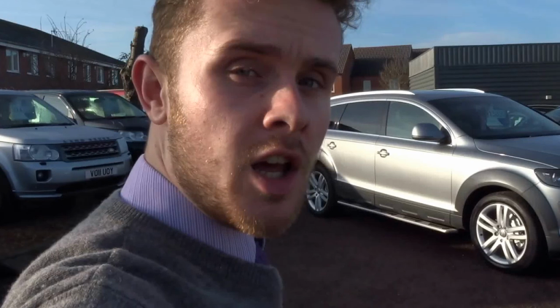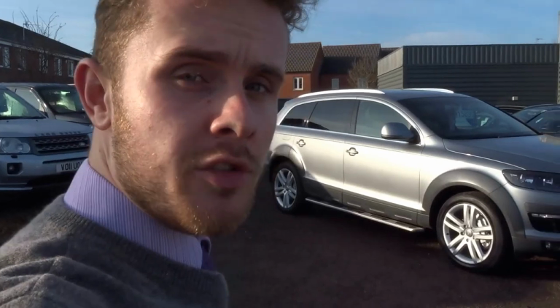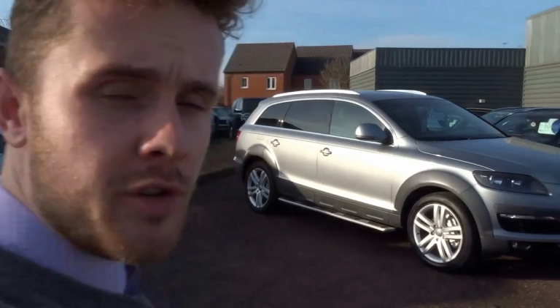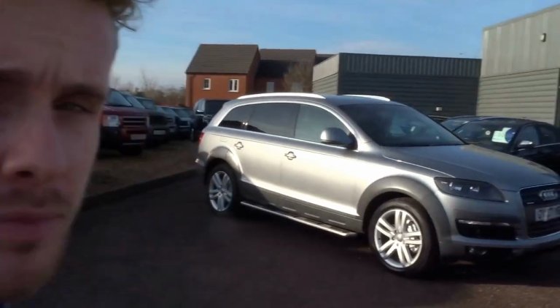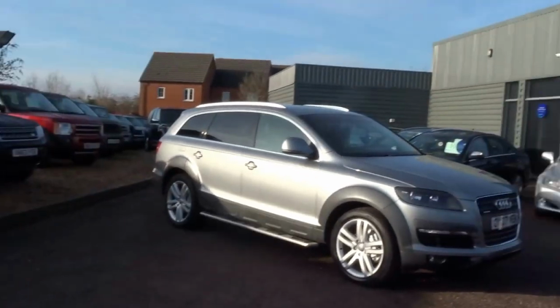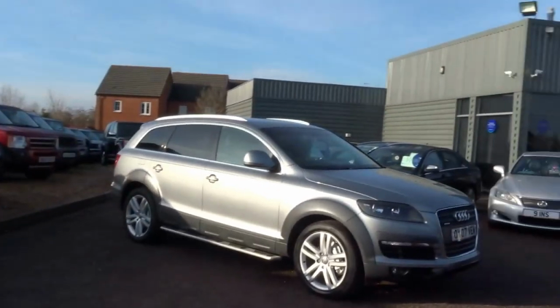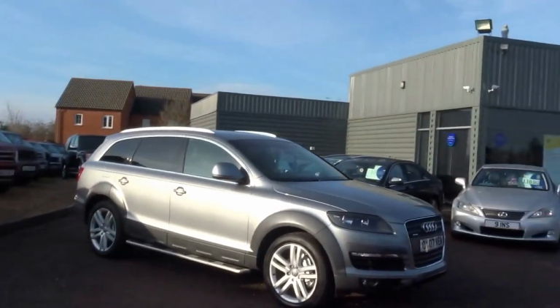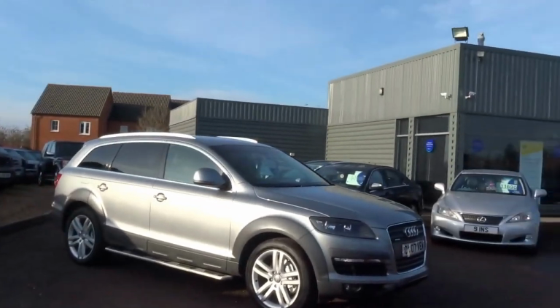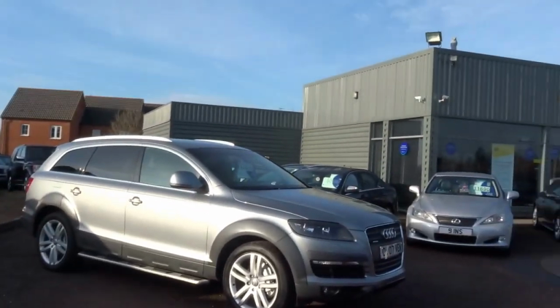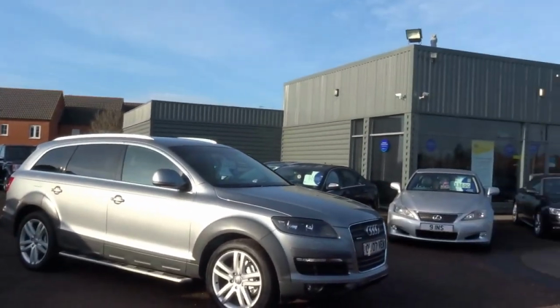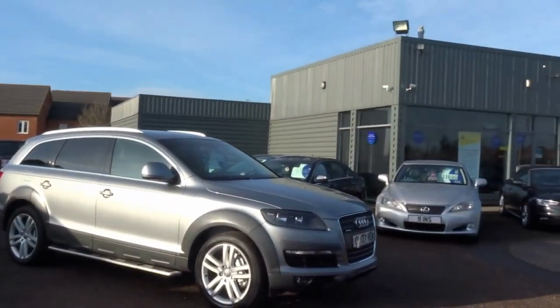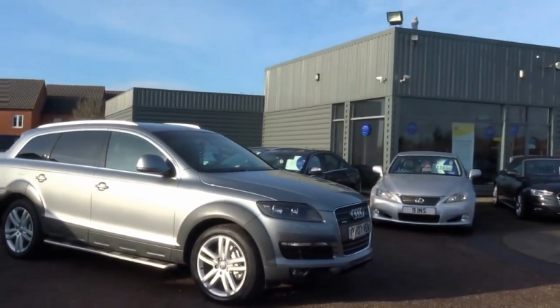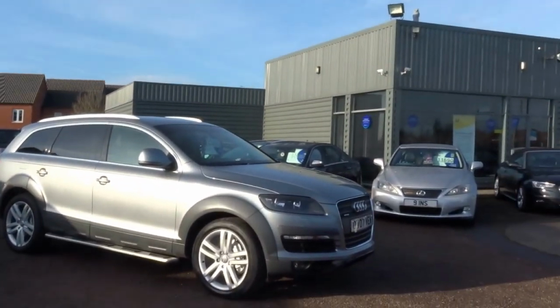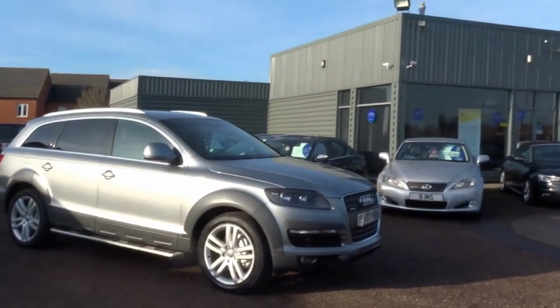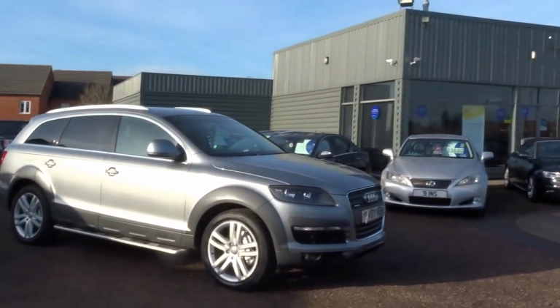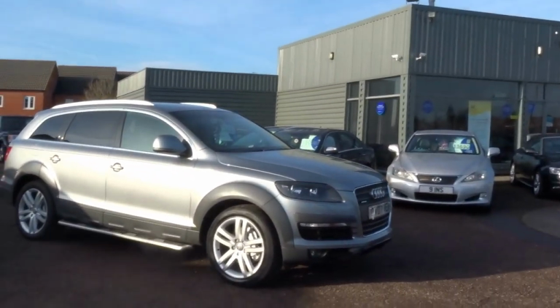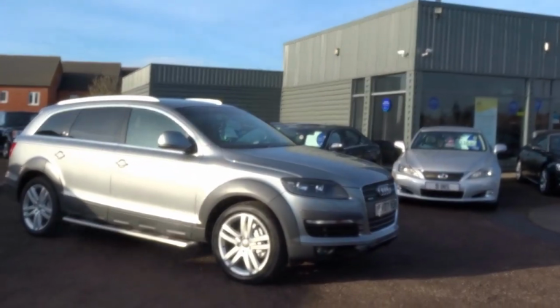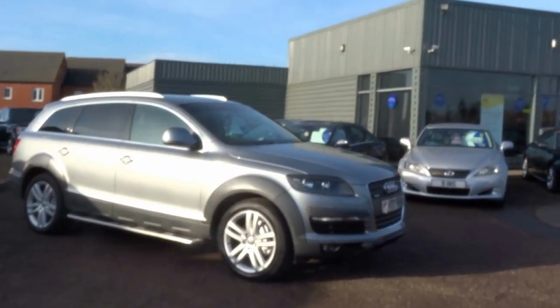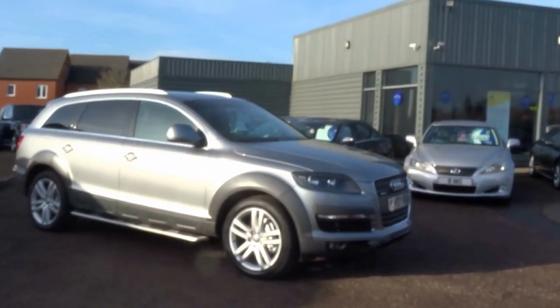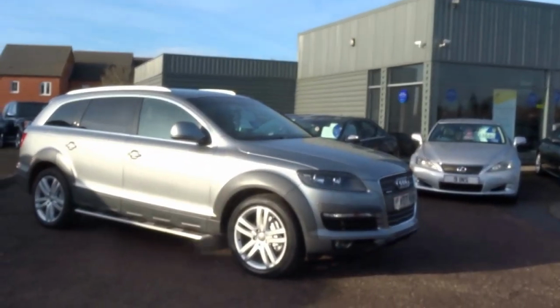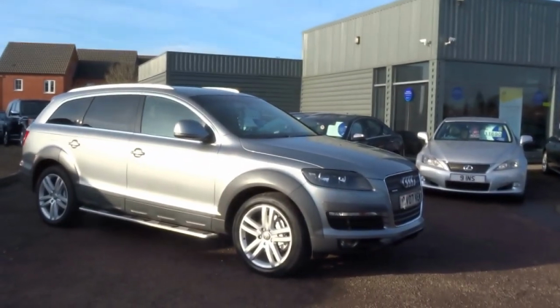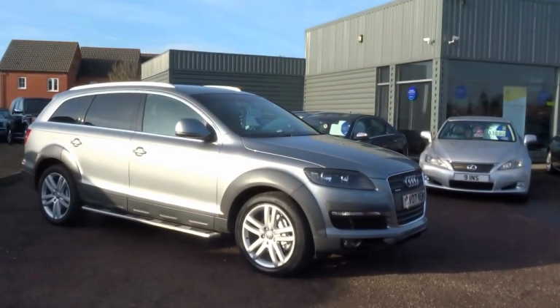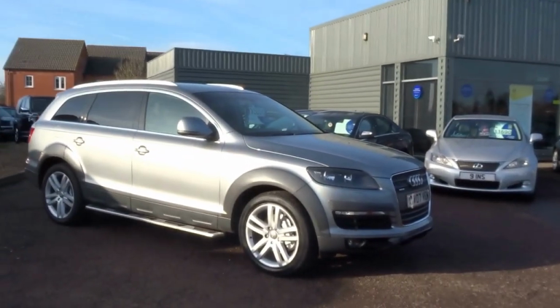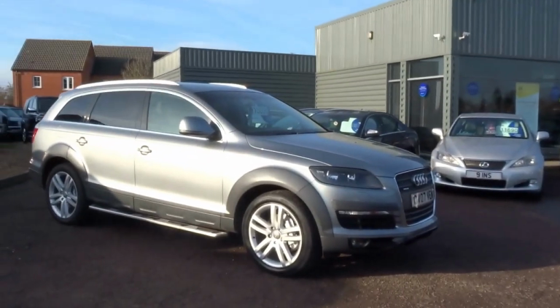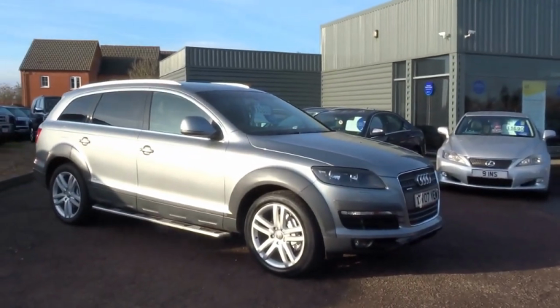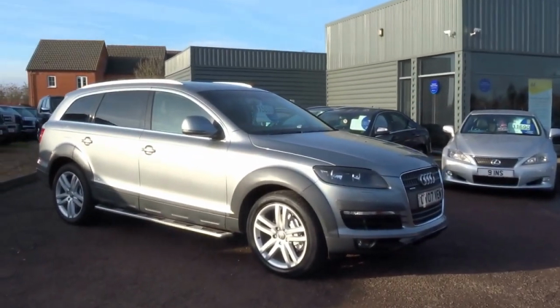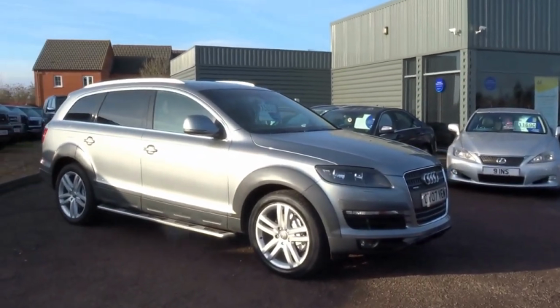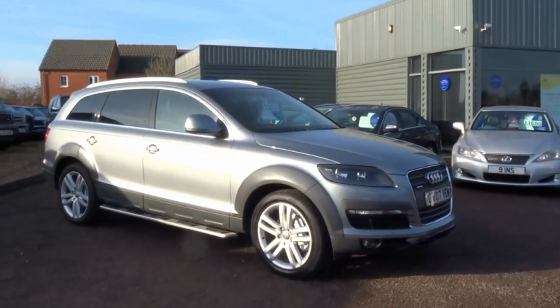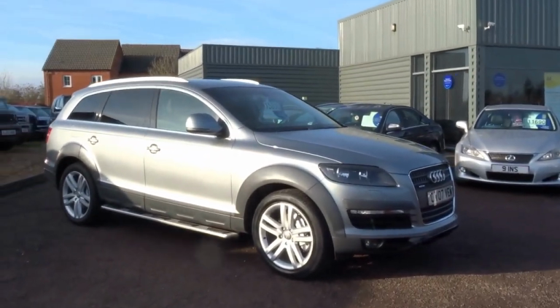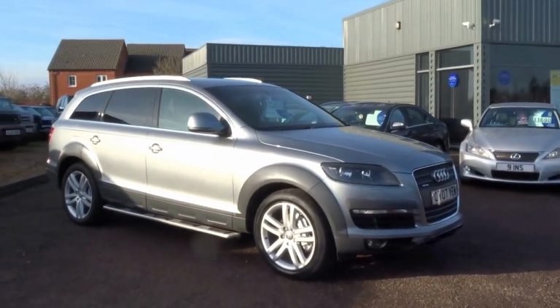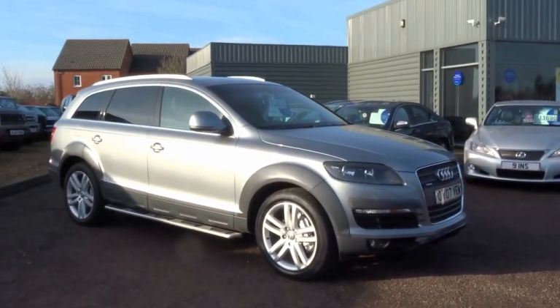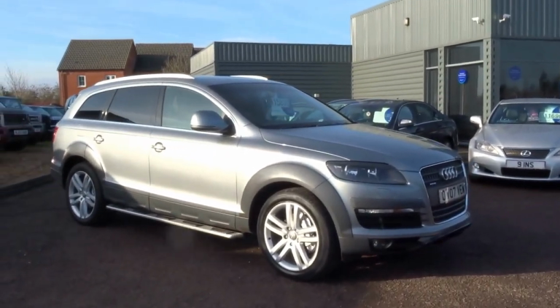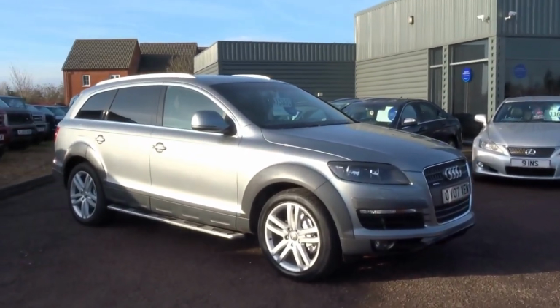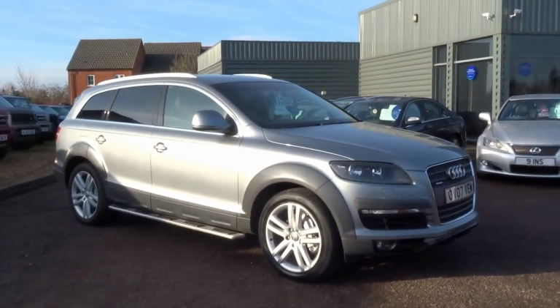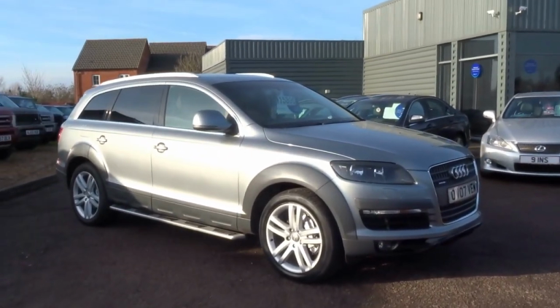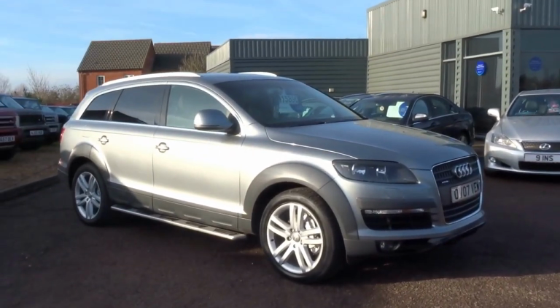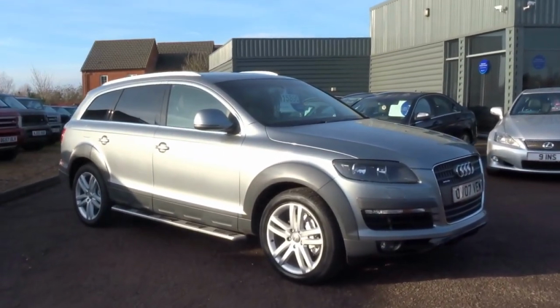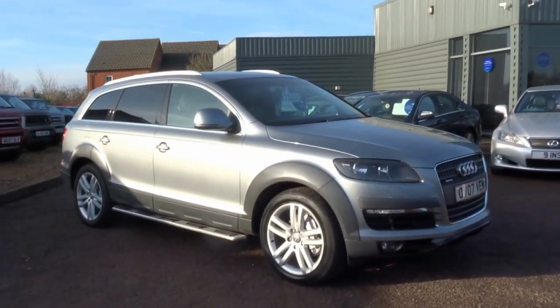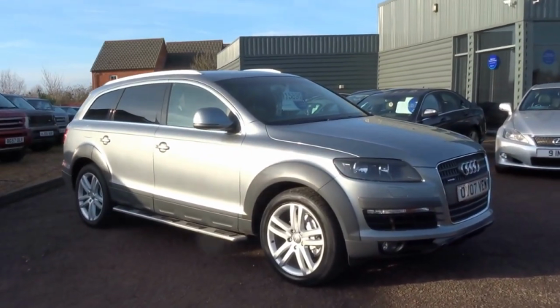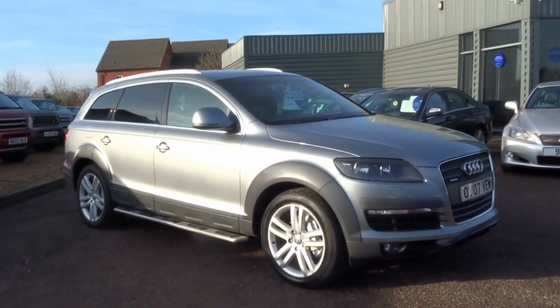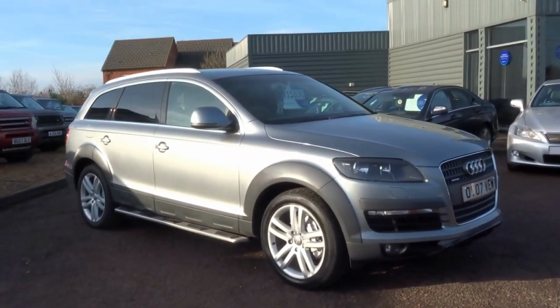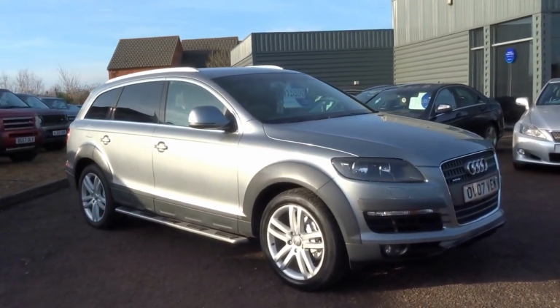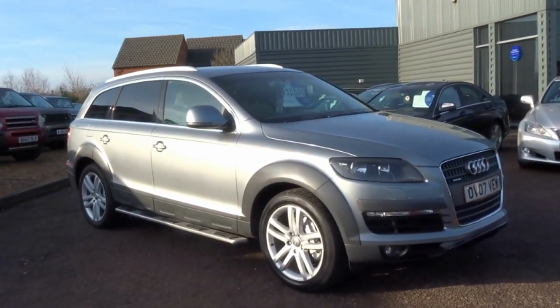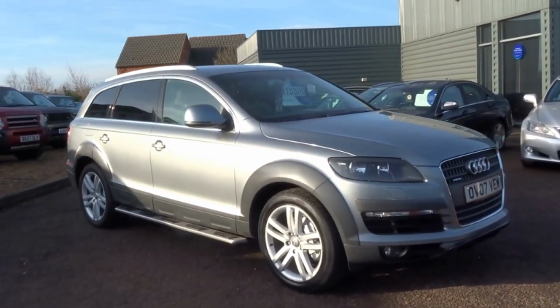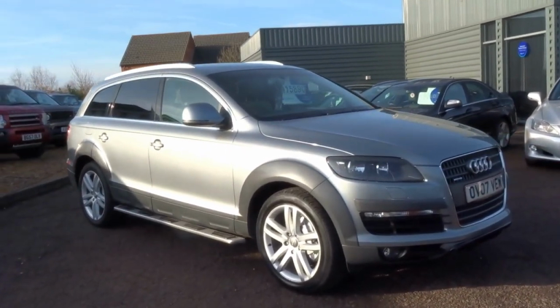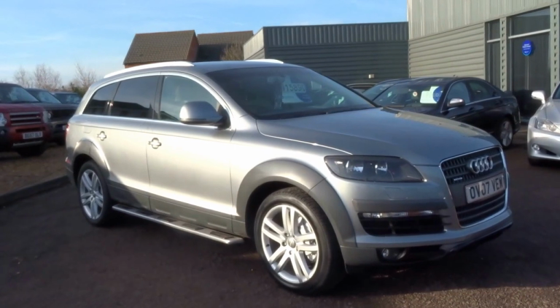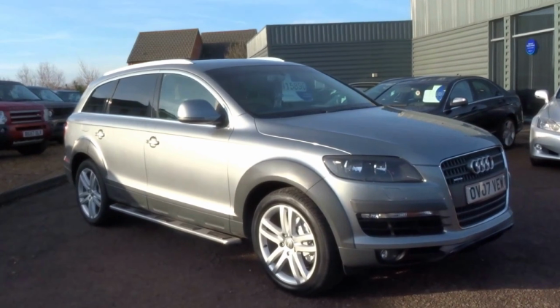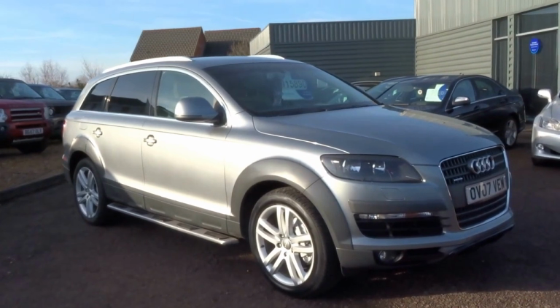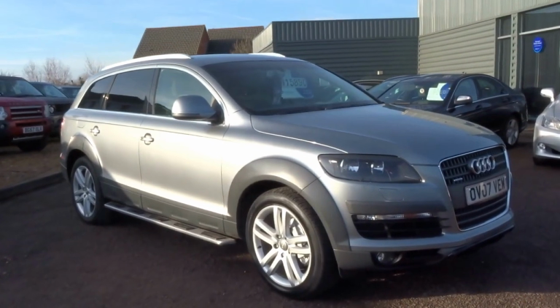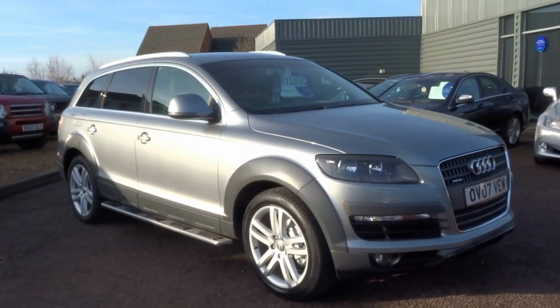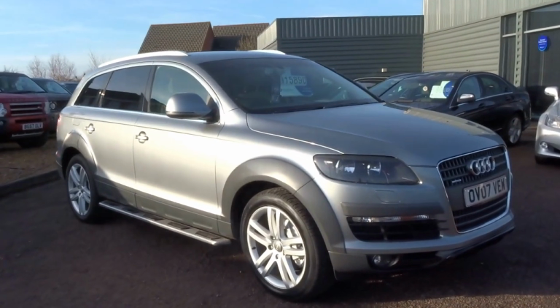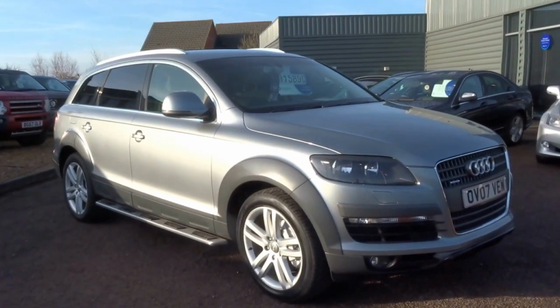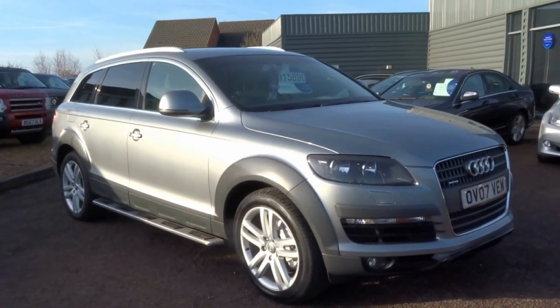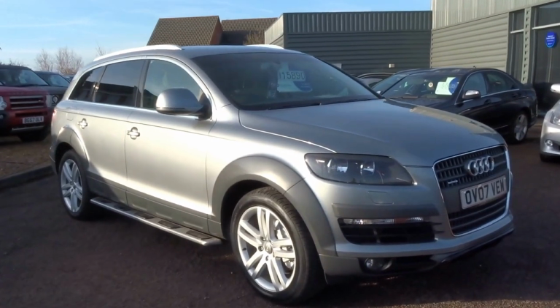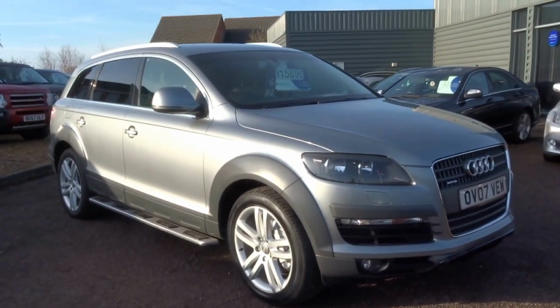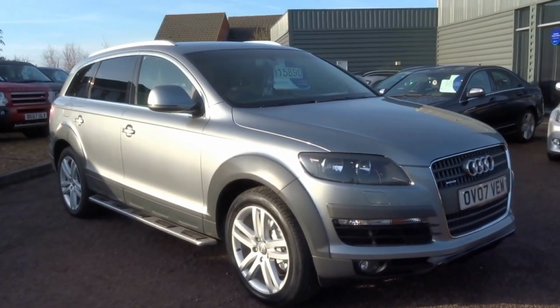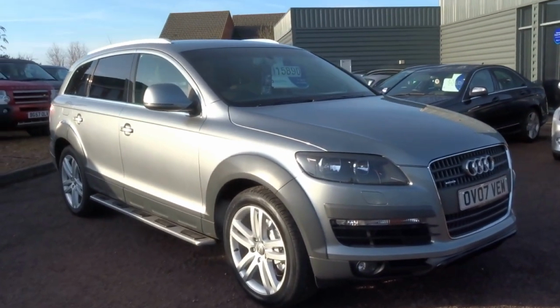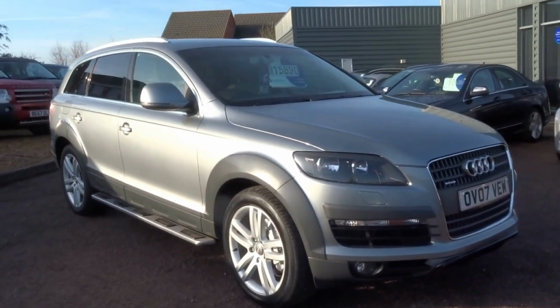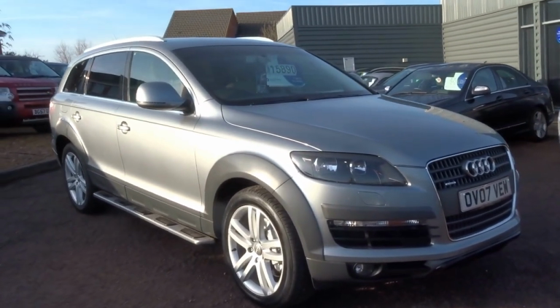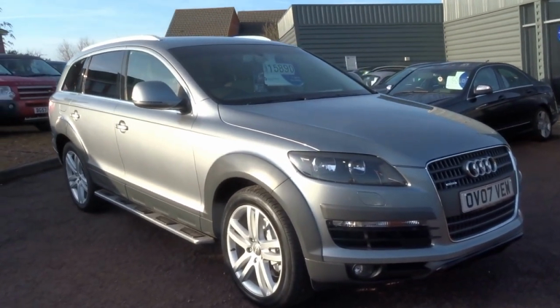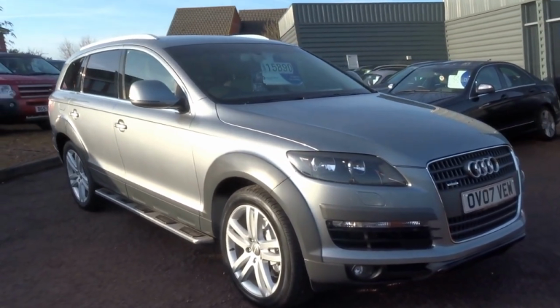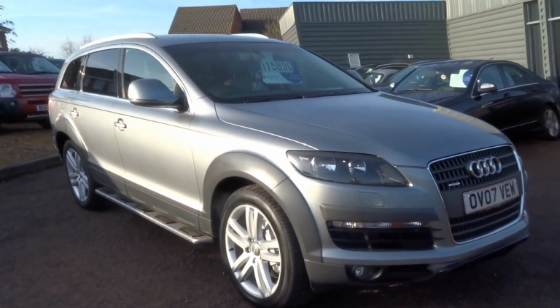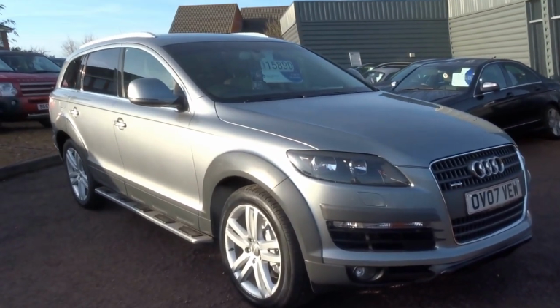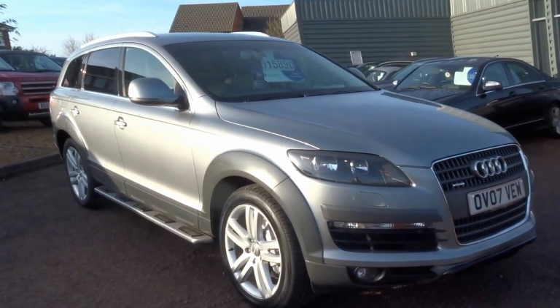Hello from Sonny Barford, this is George here from Country Car. Today's video is on this Audi Q7 which has just come into stock this morning.